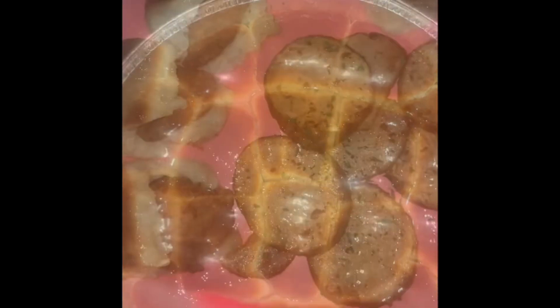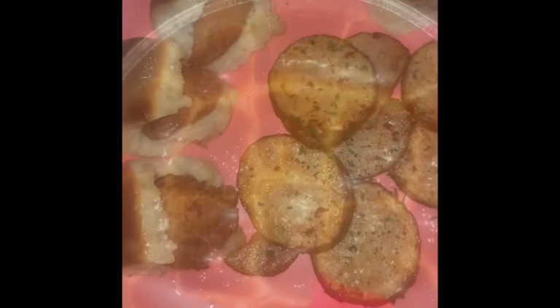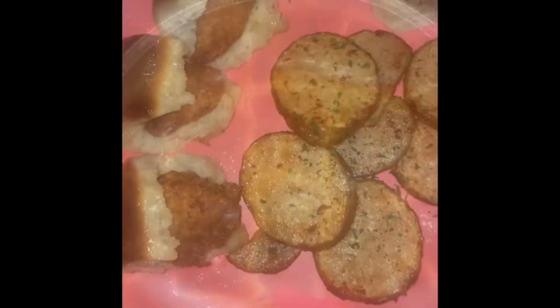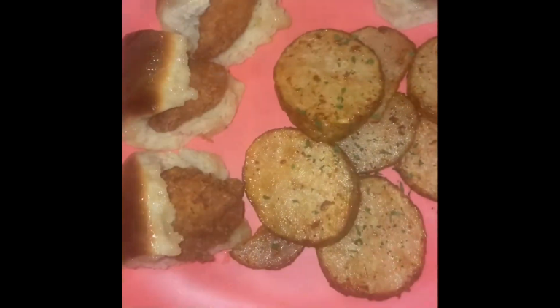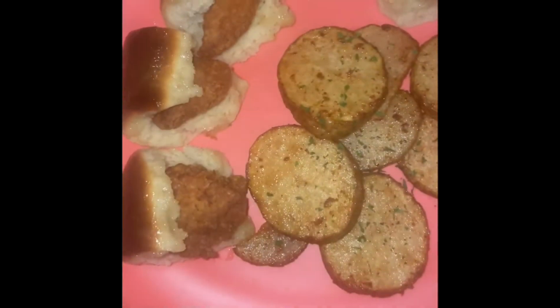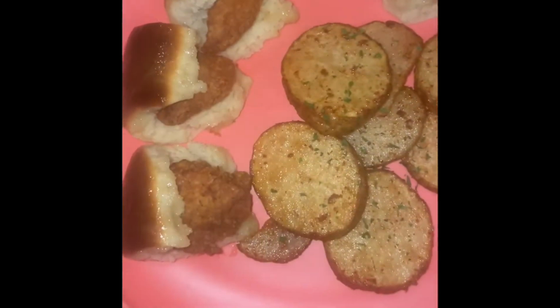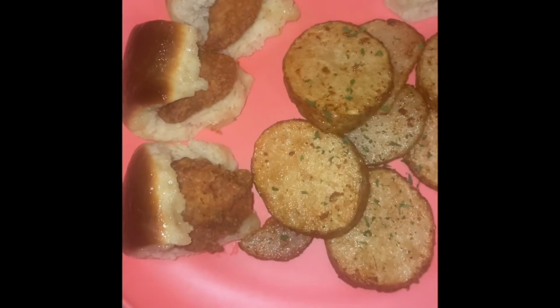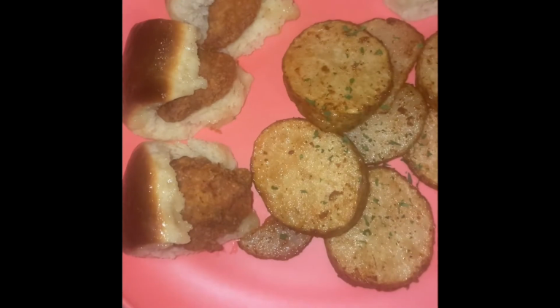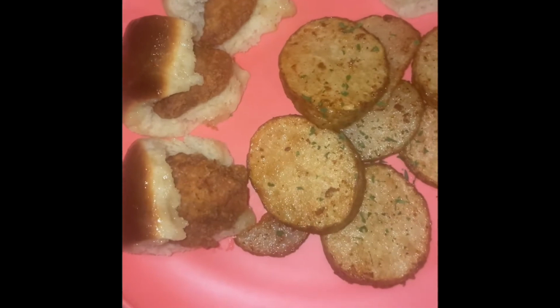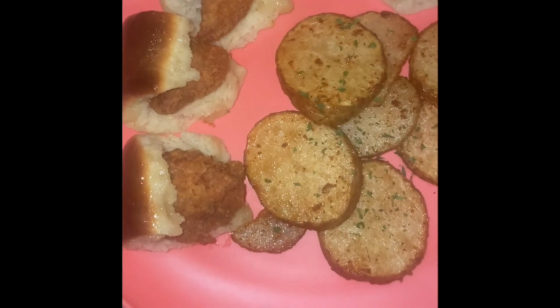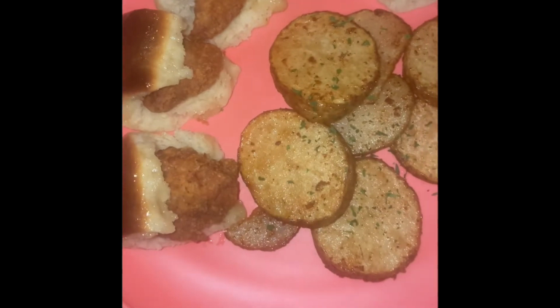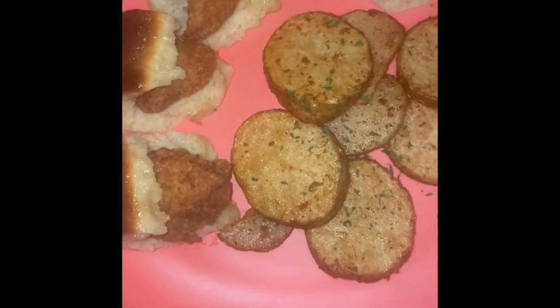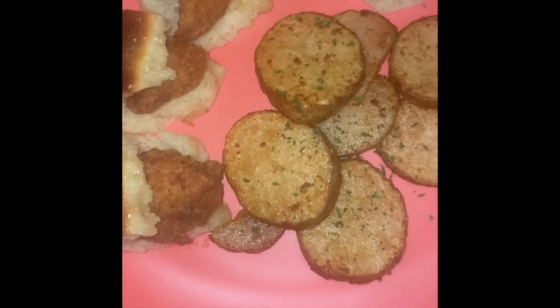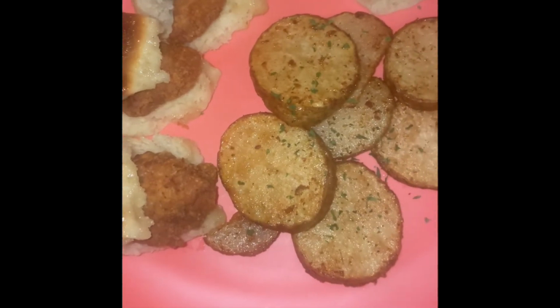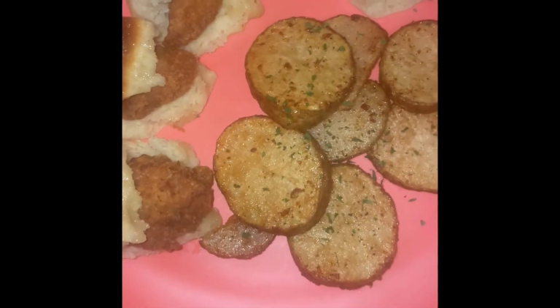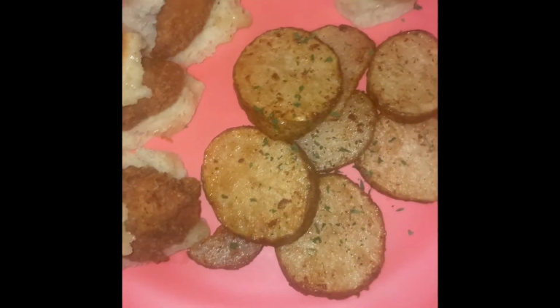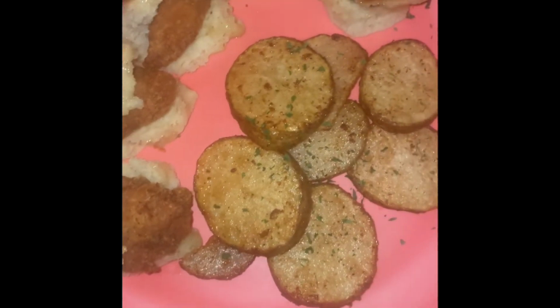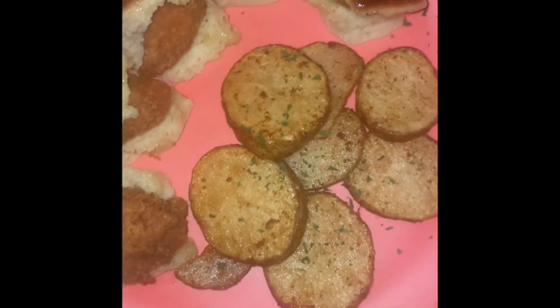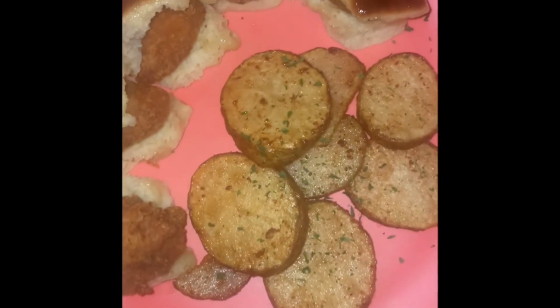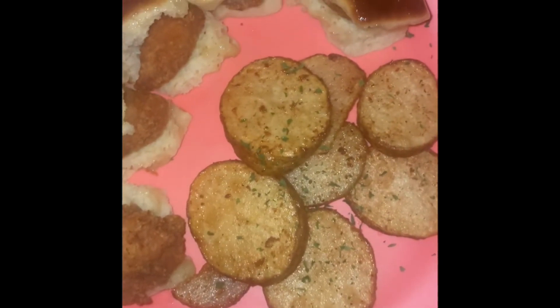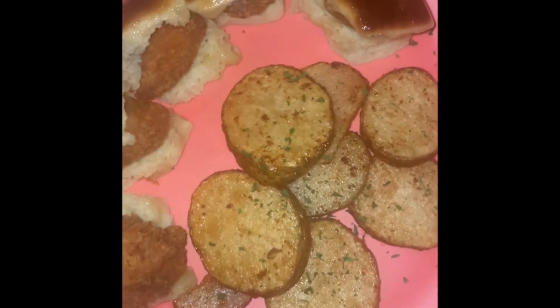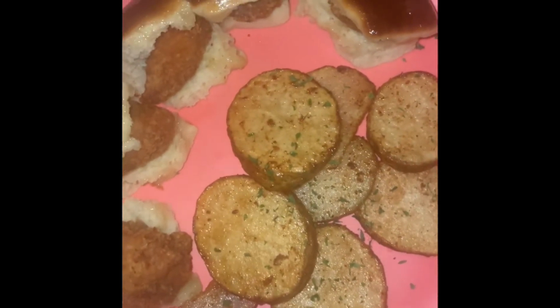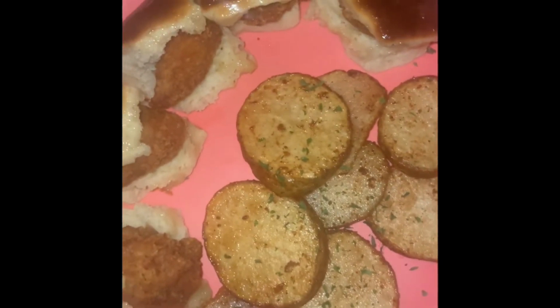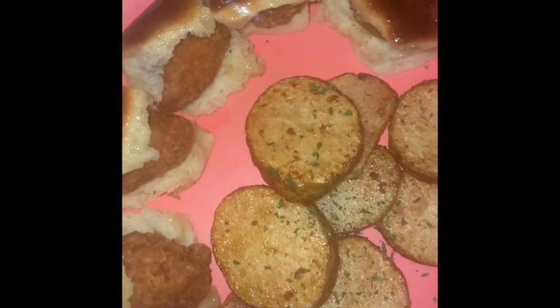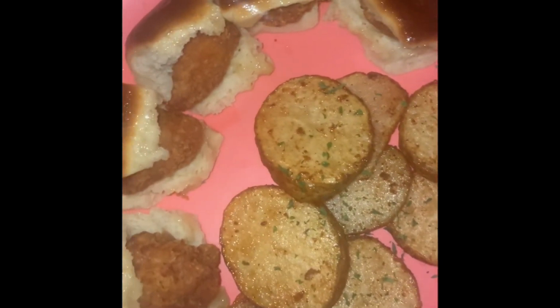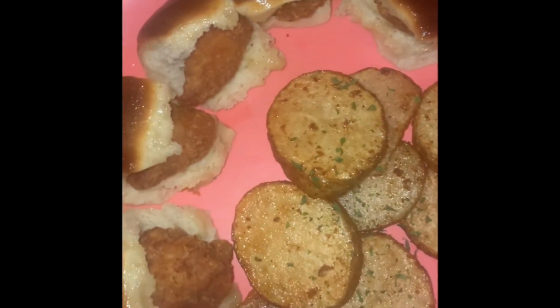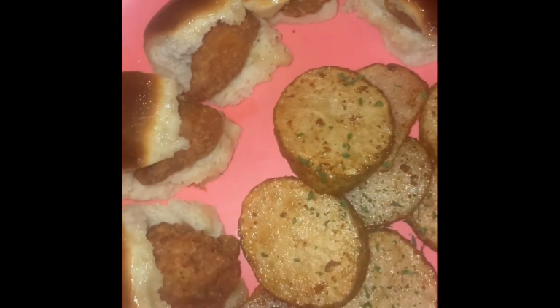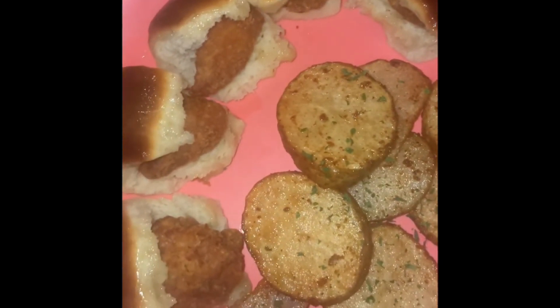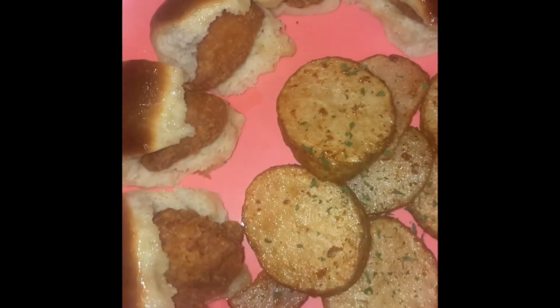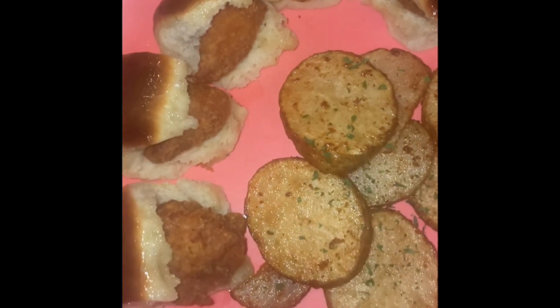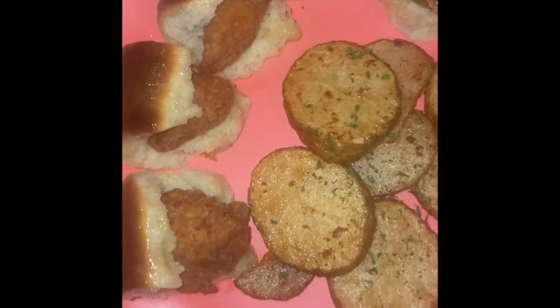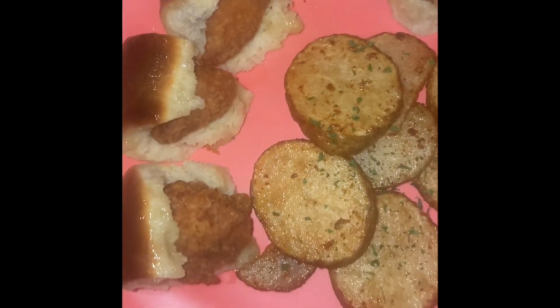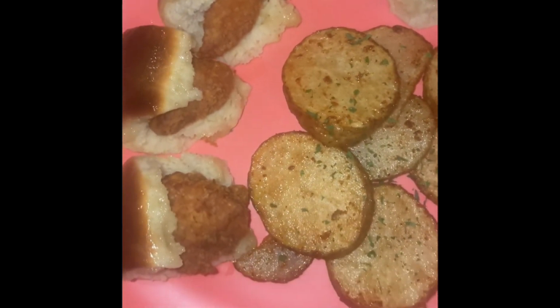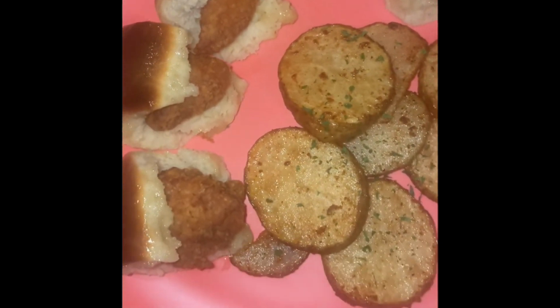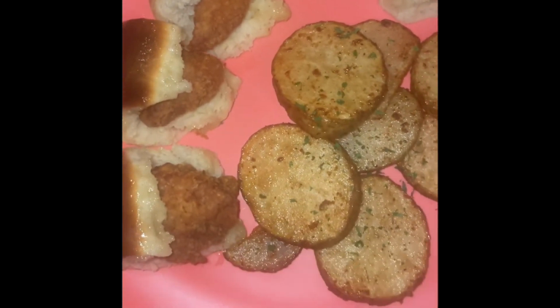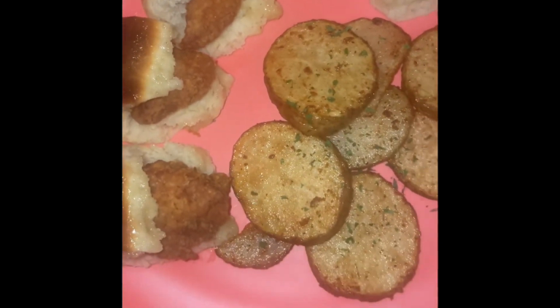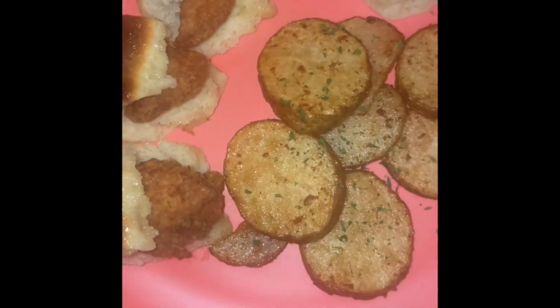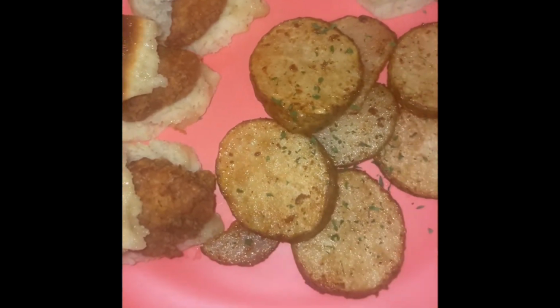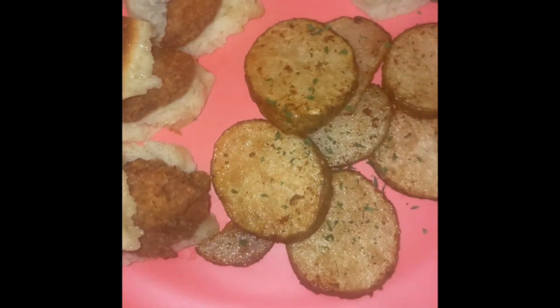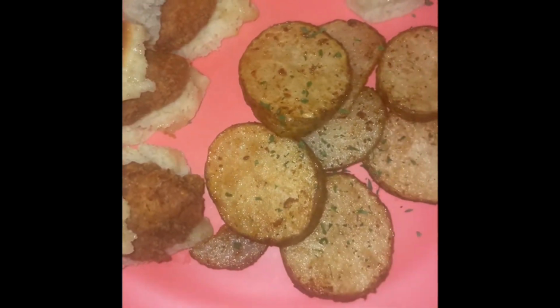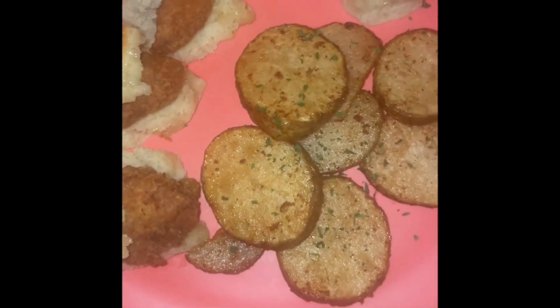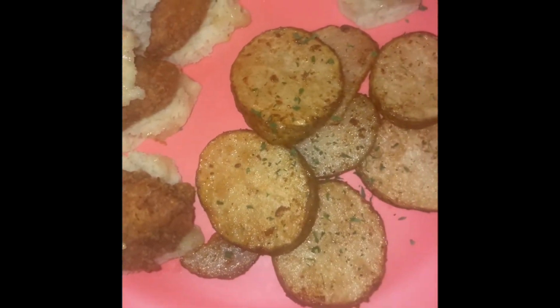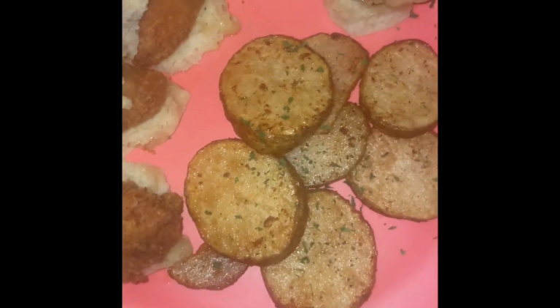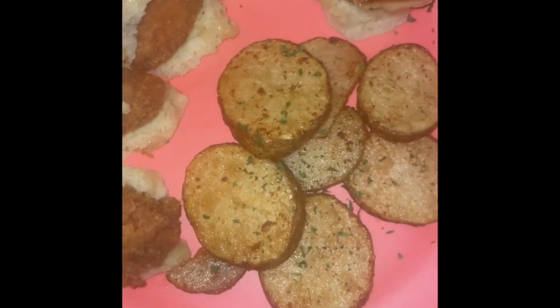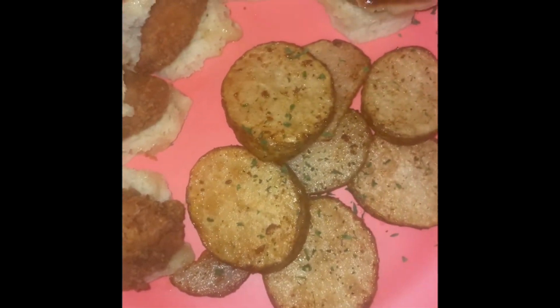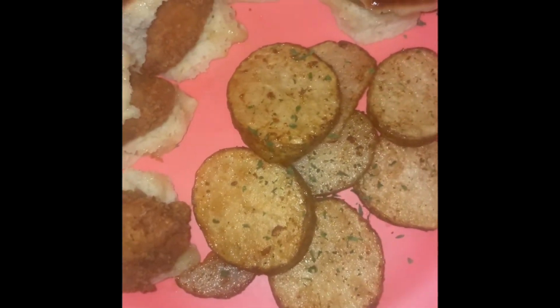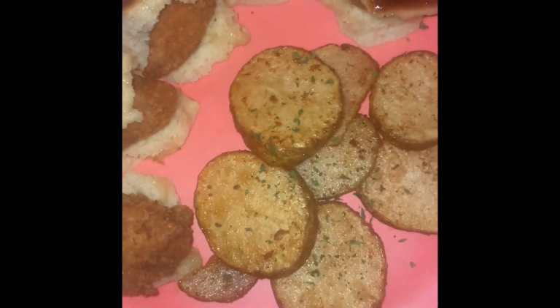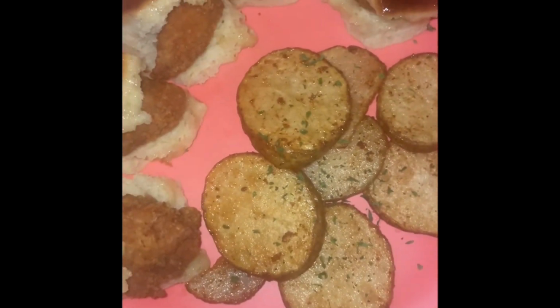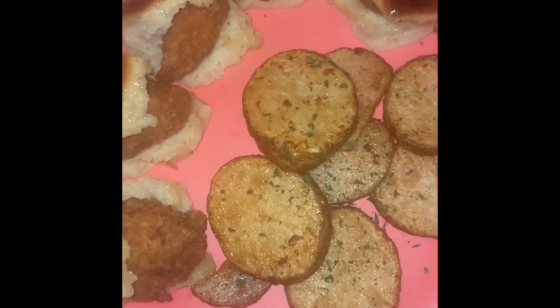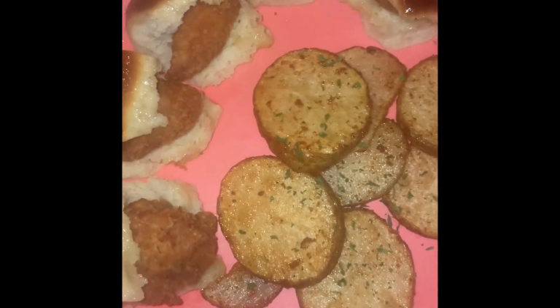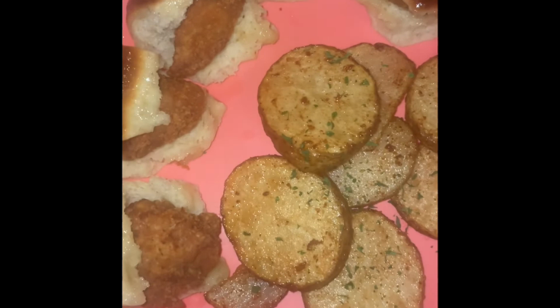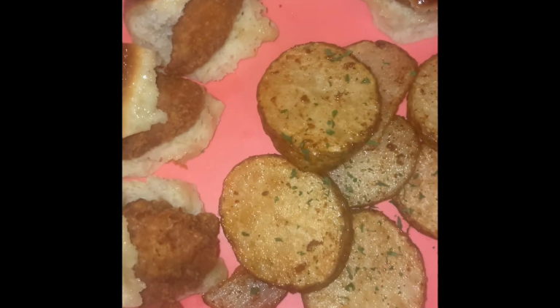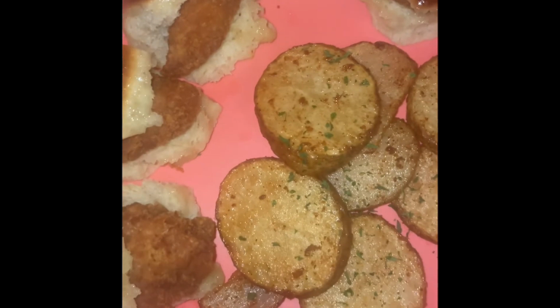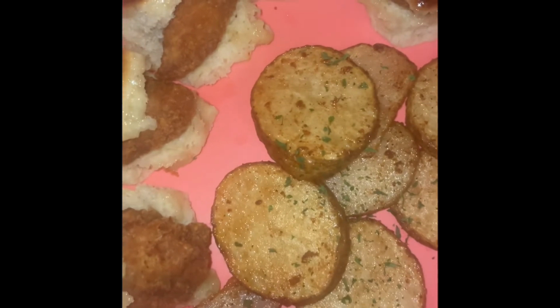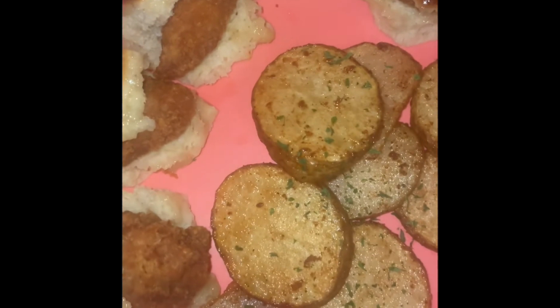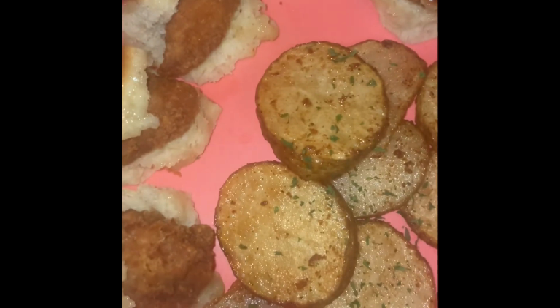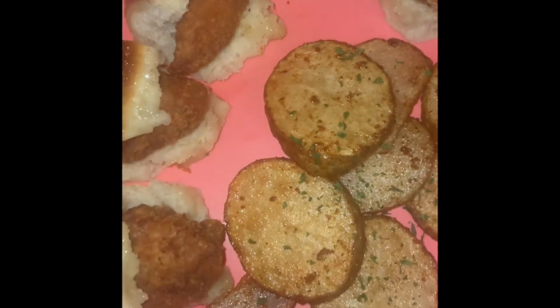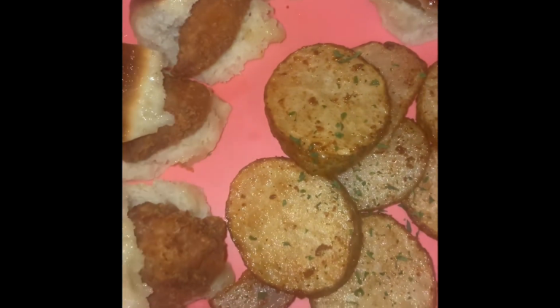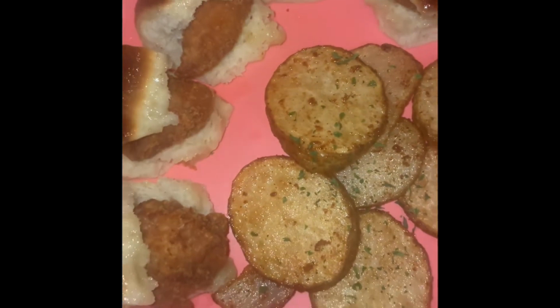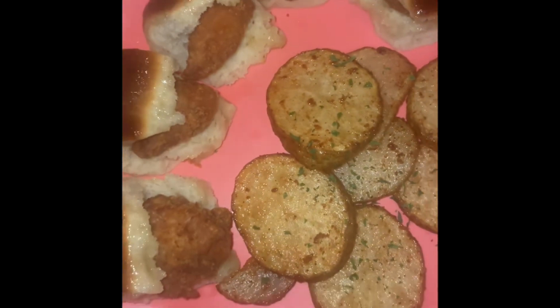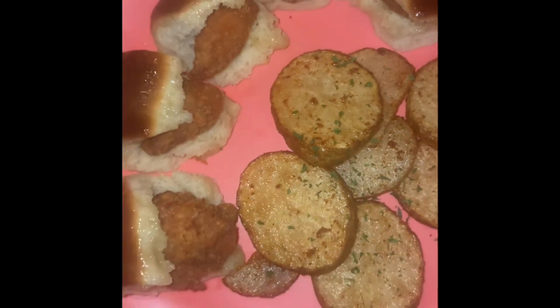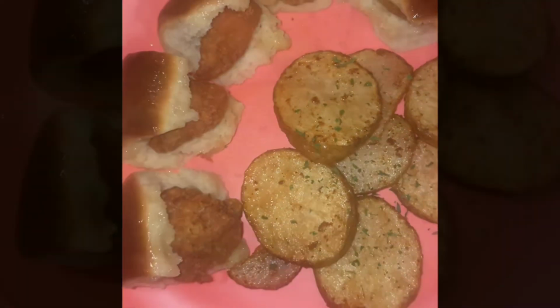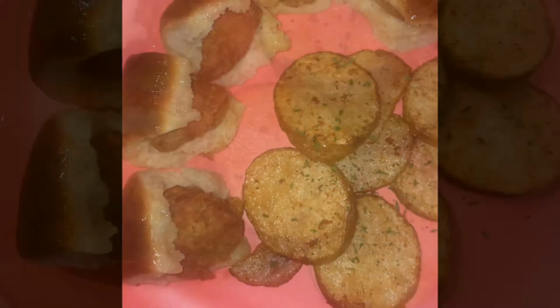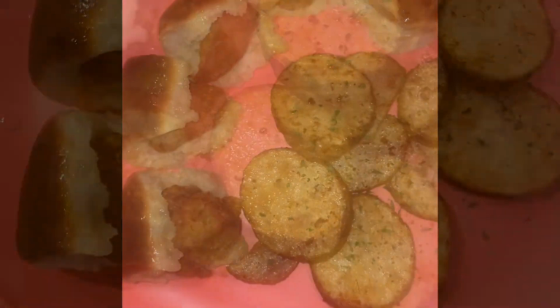And there you have it — no-pork Chick Minis. Y'all don't forget to like, subscribe, and share. All right now, see you next time.